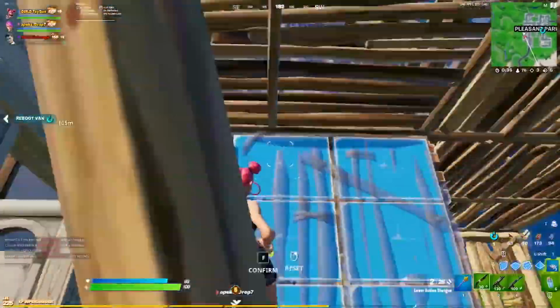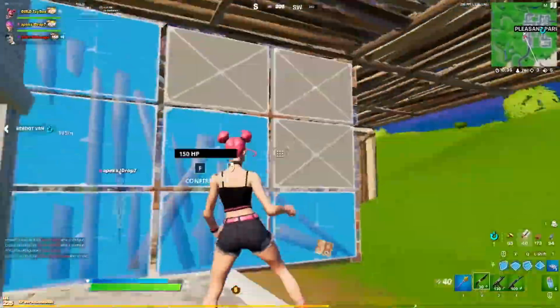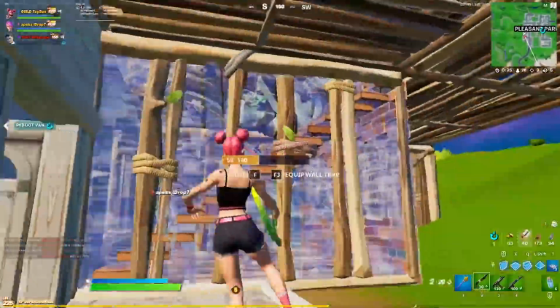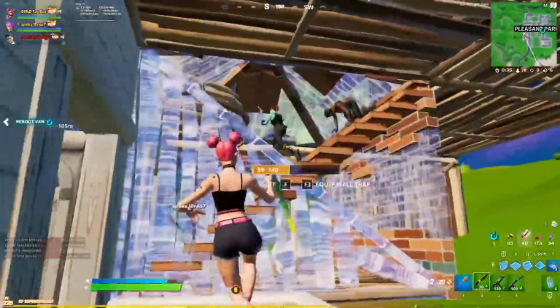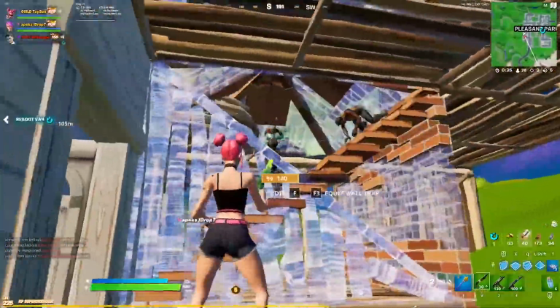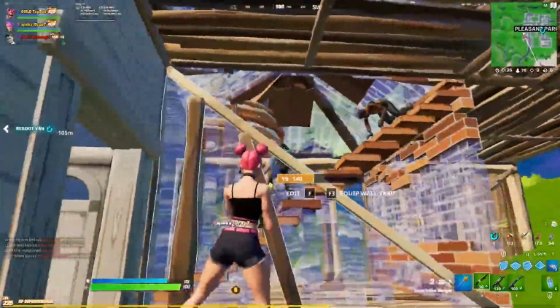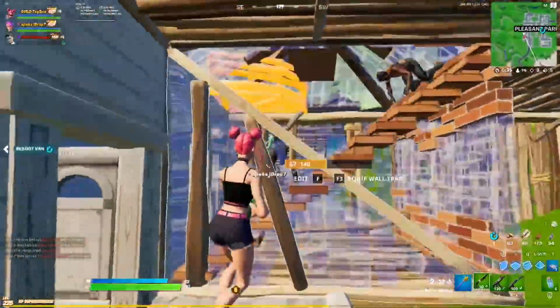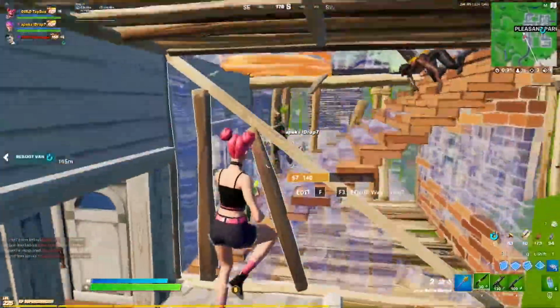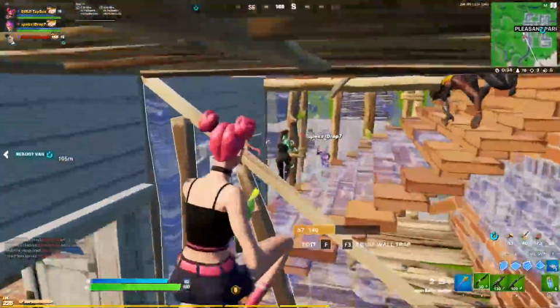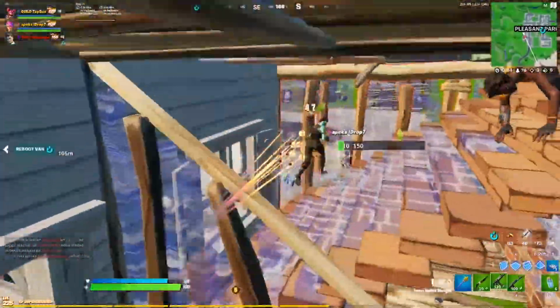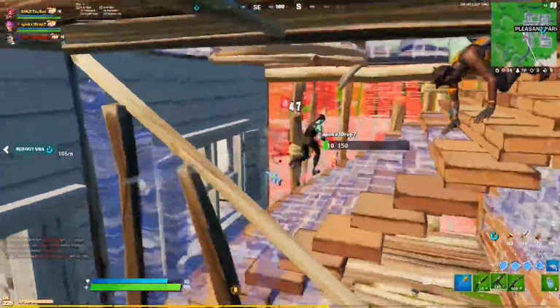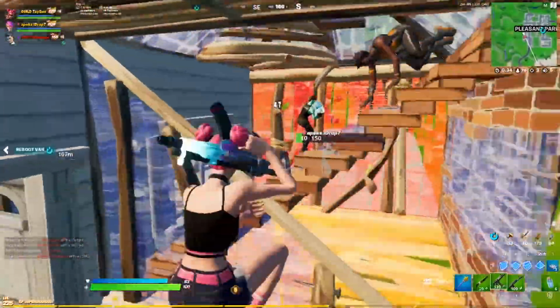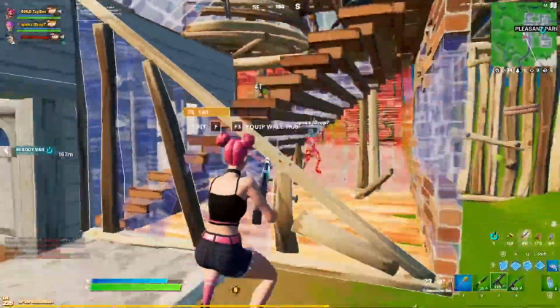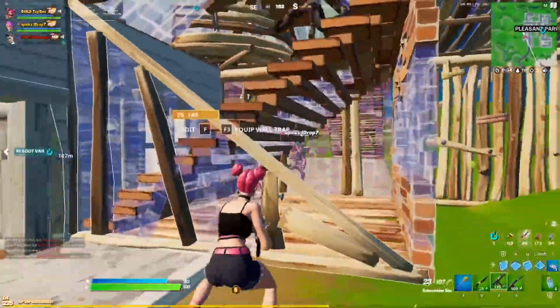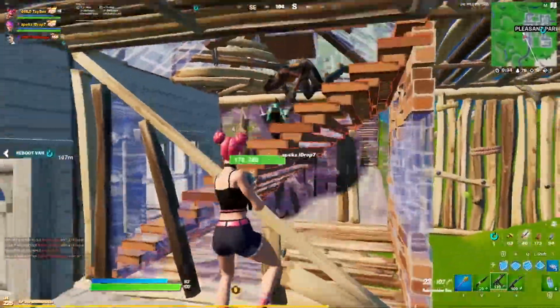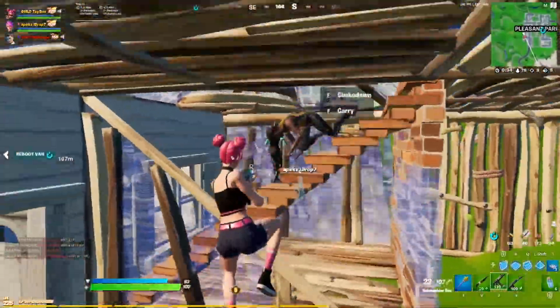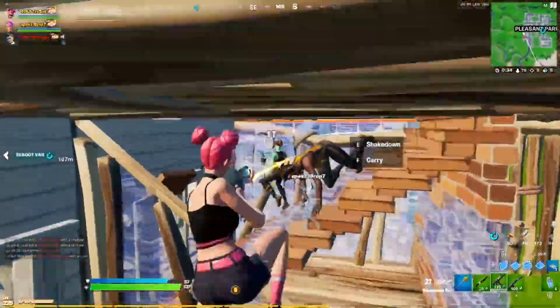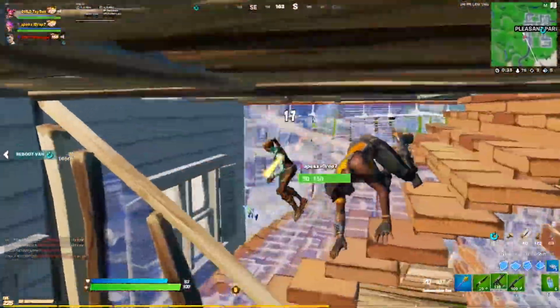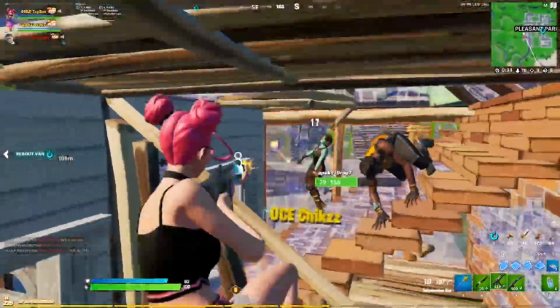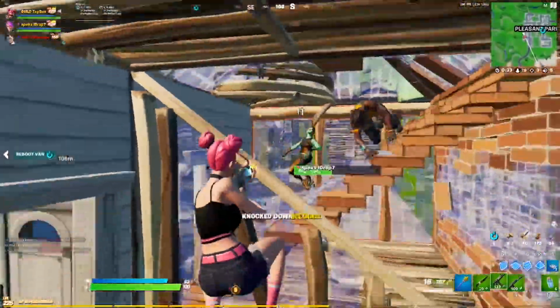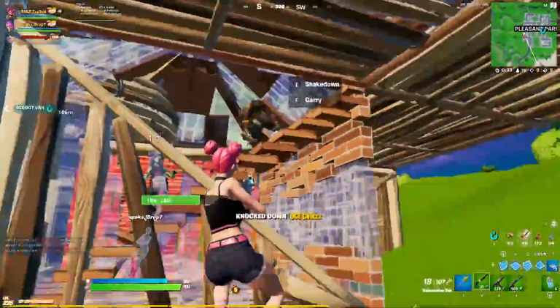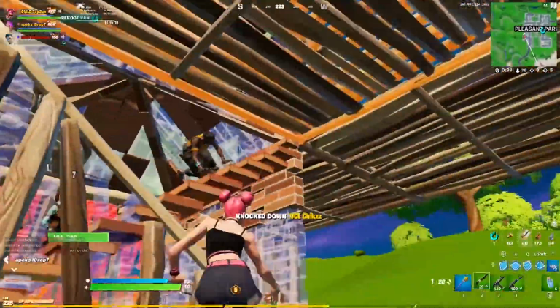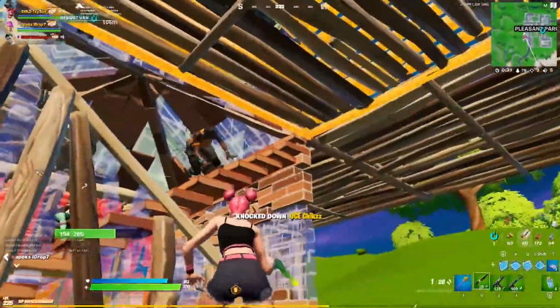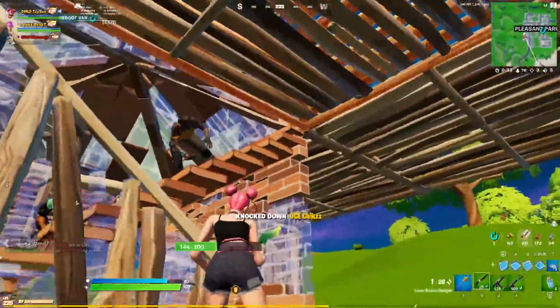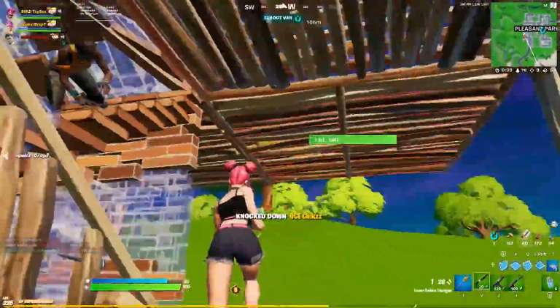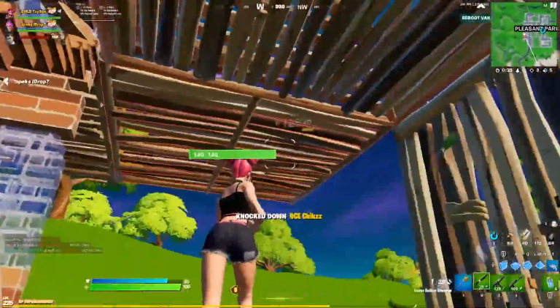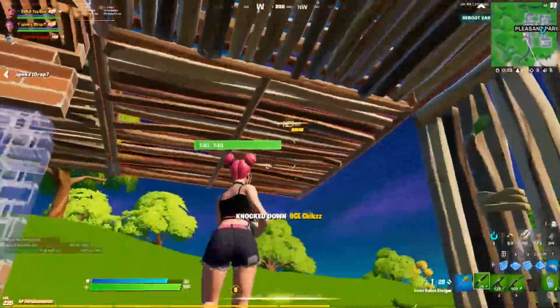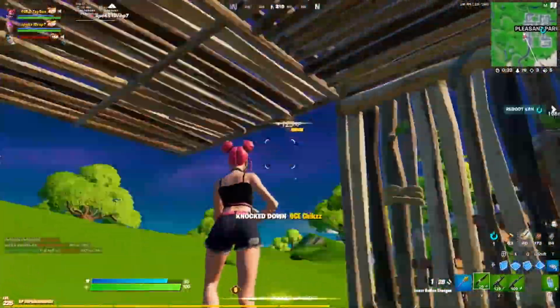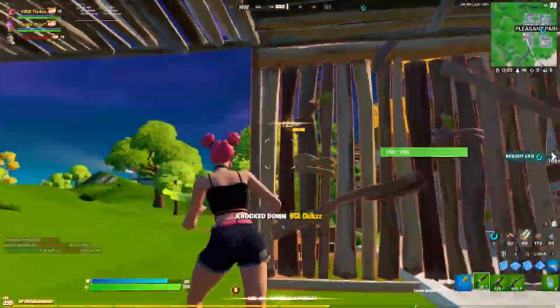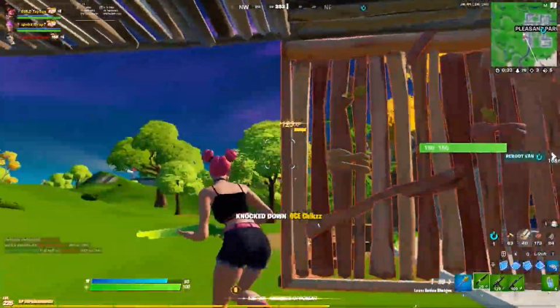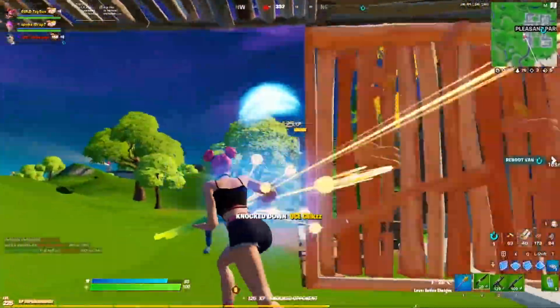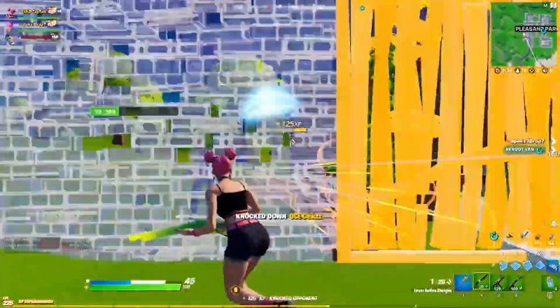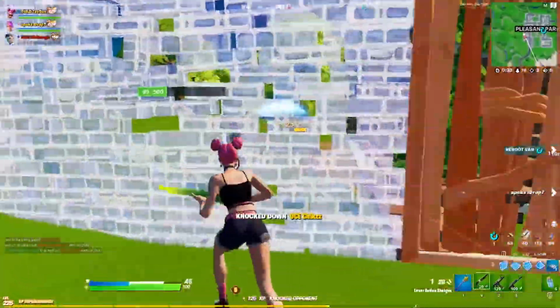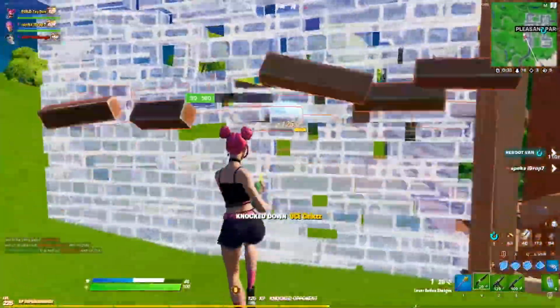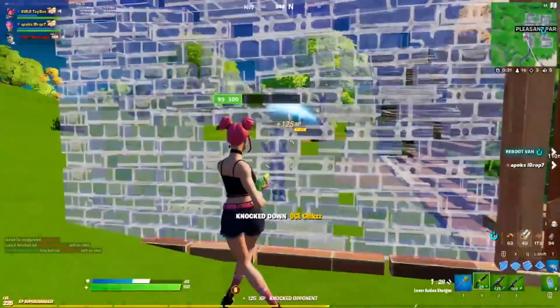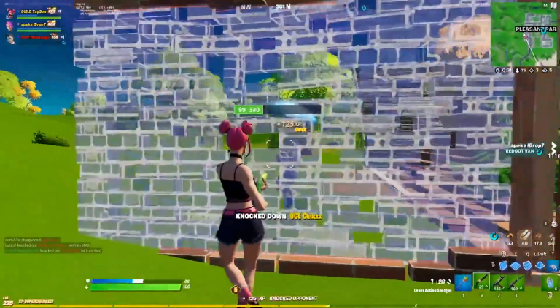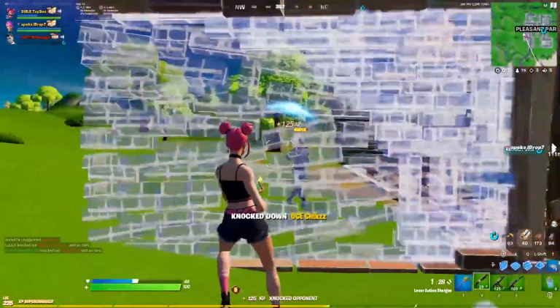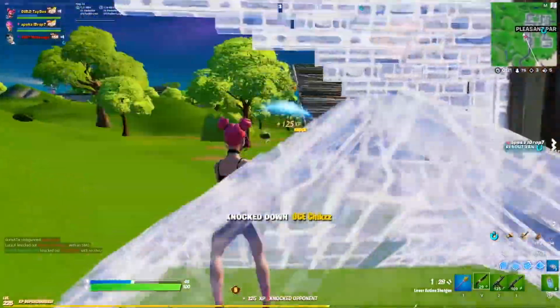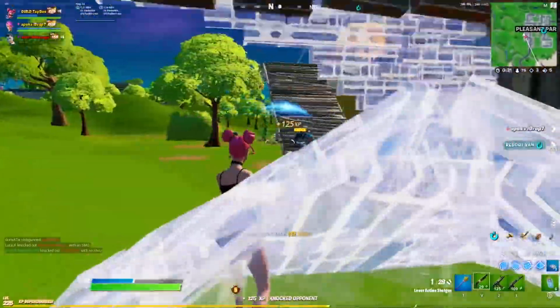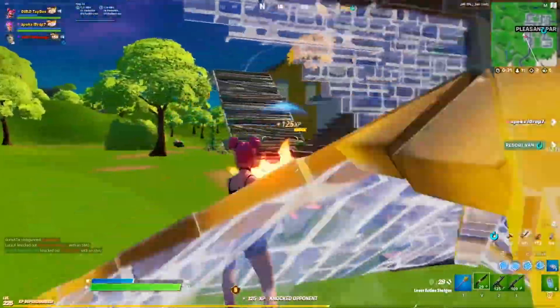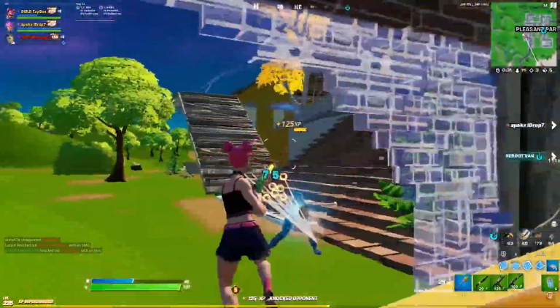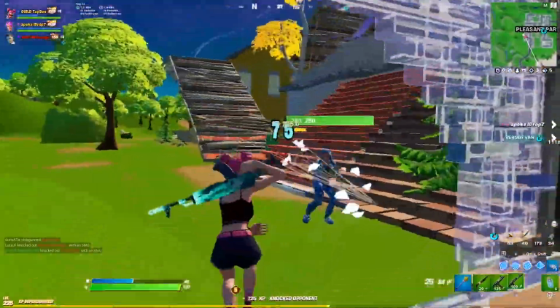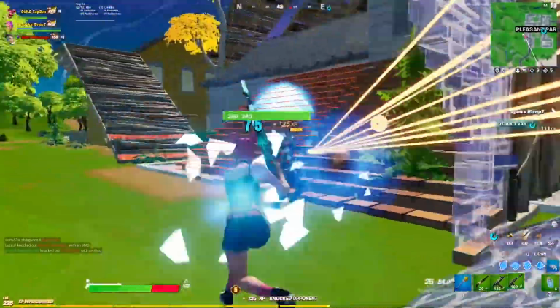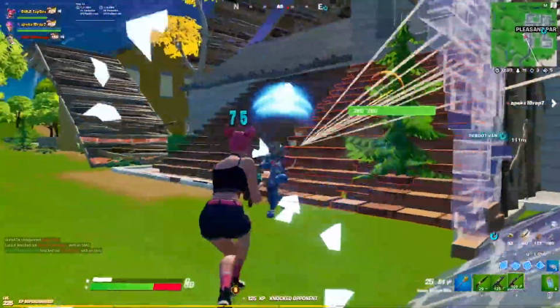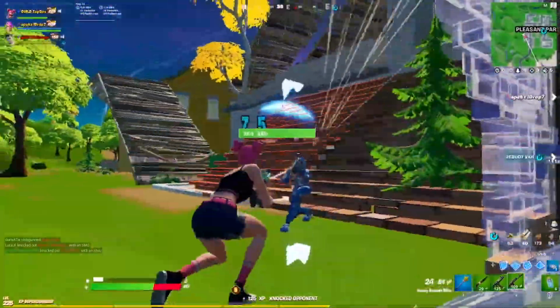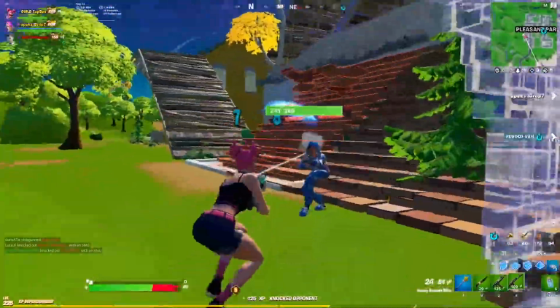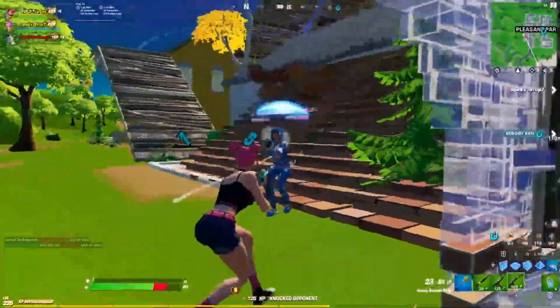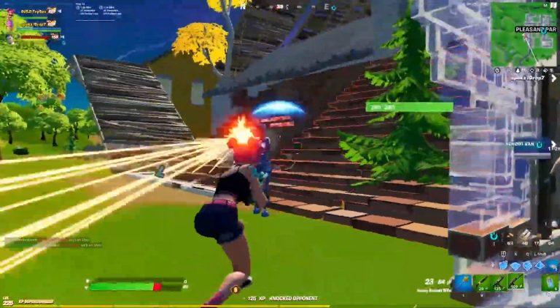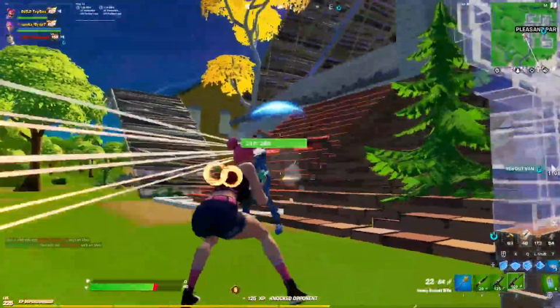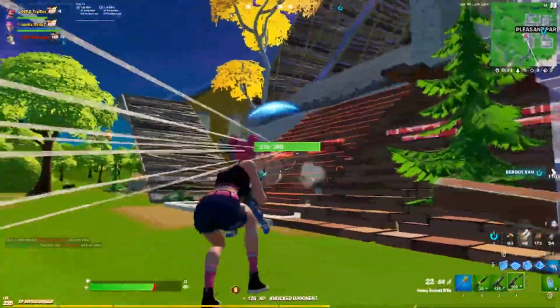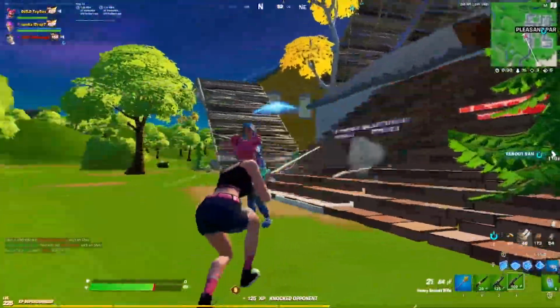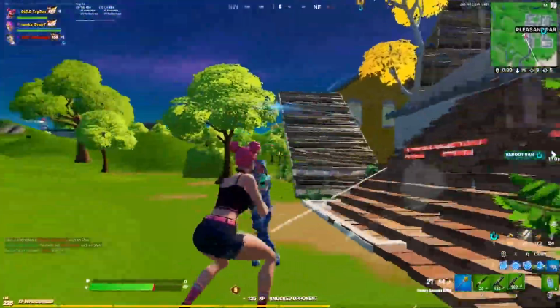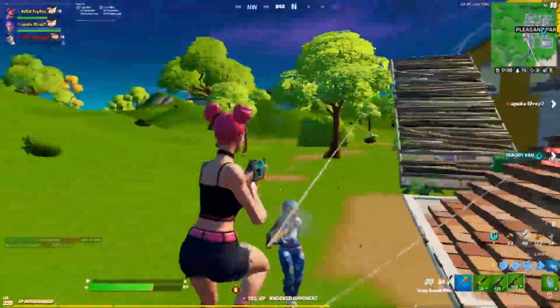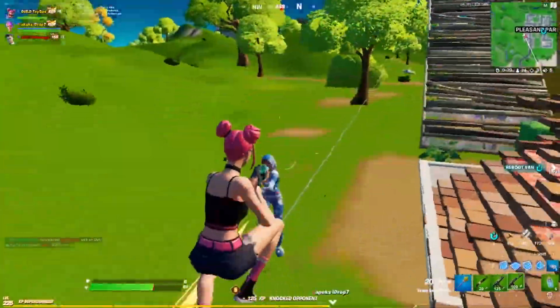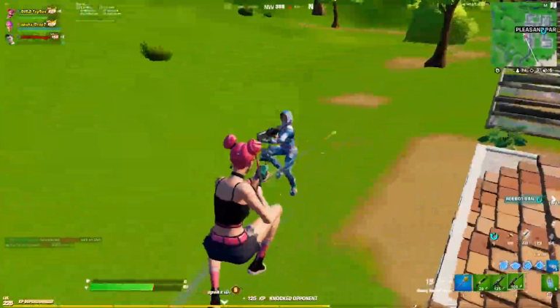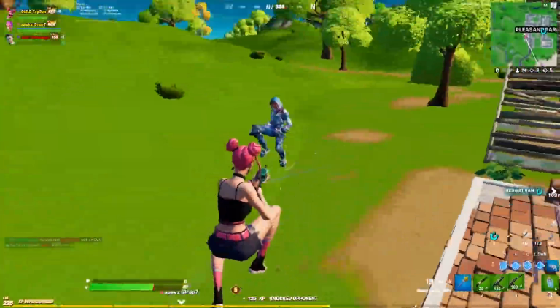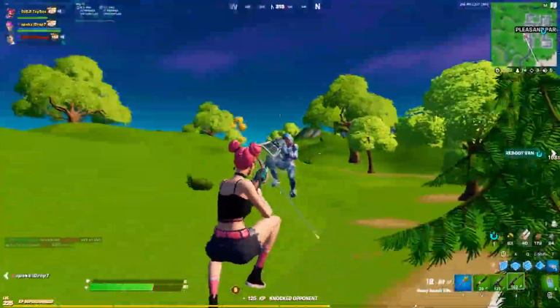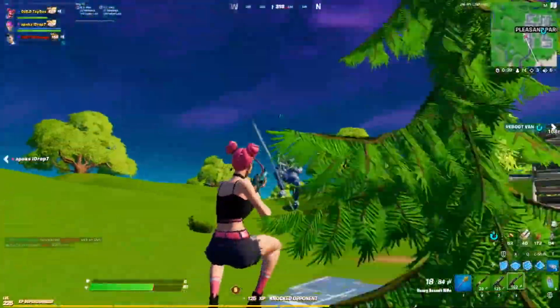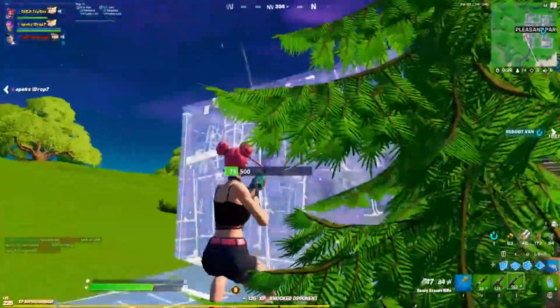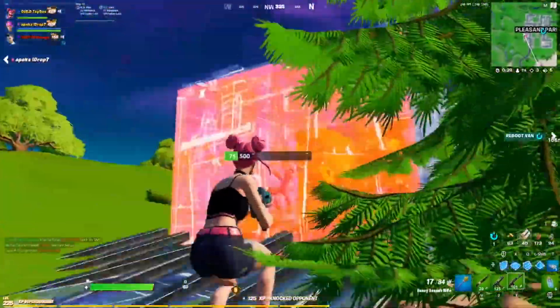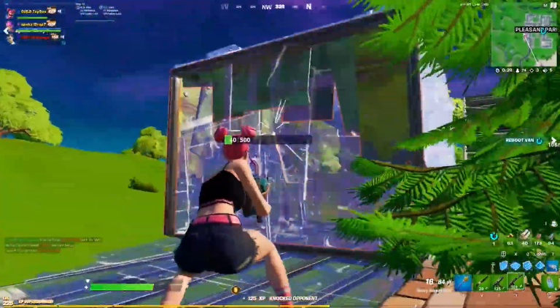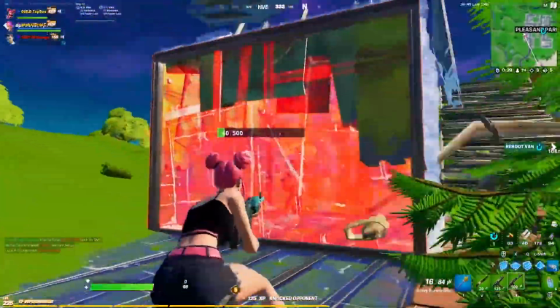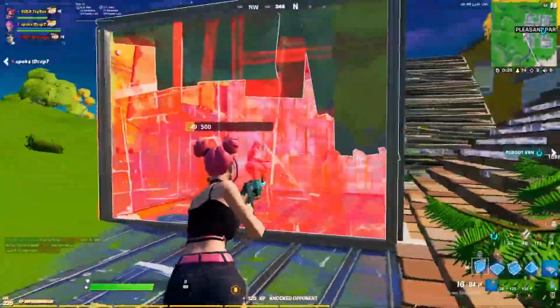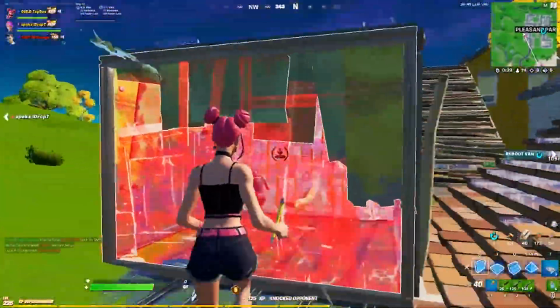Locker presets are cool. But if you want to see what your Fortnite skin says about you, click on the video on your screen or watch this other video.